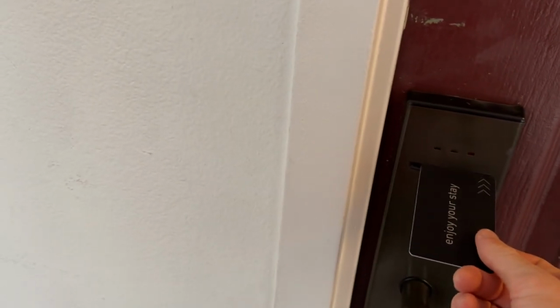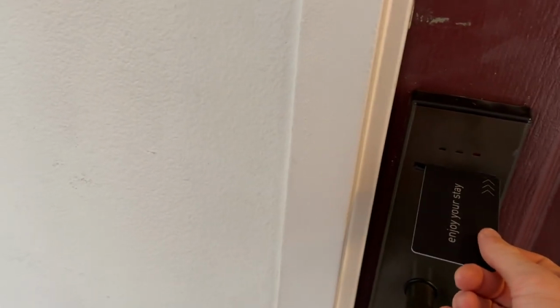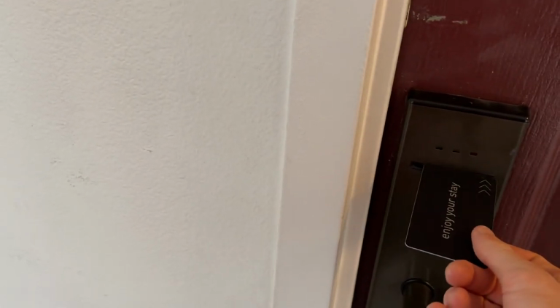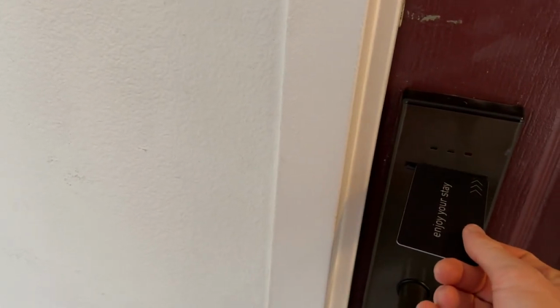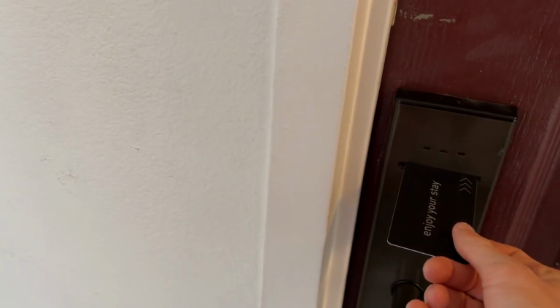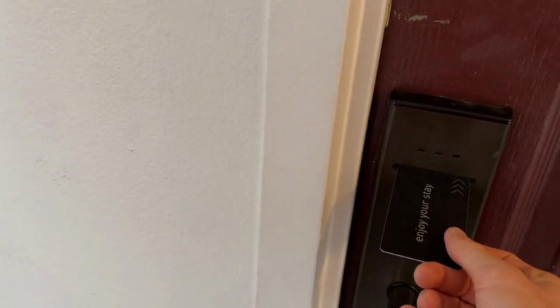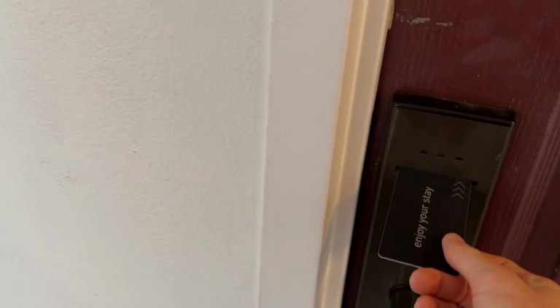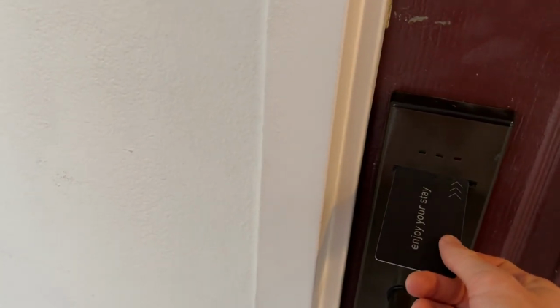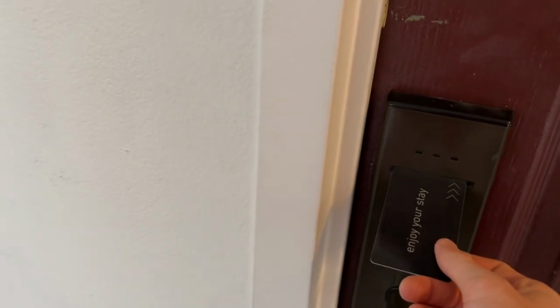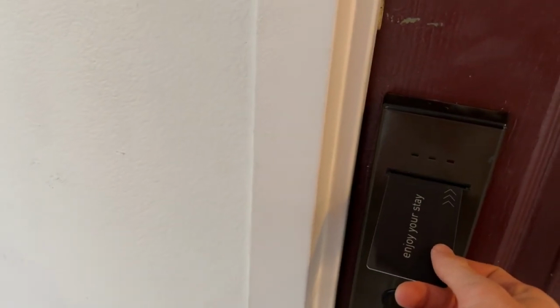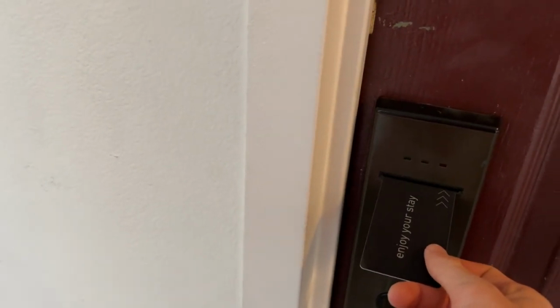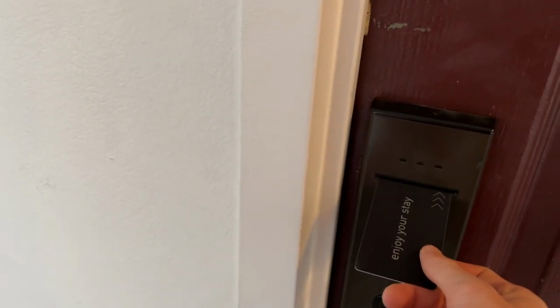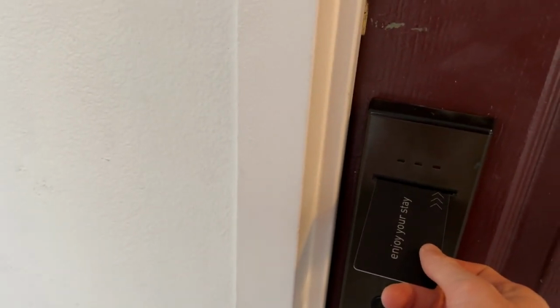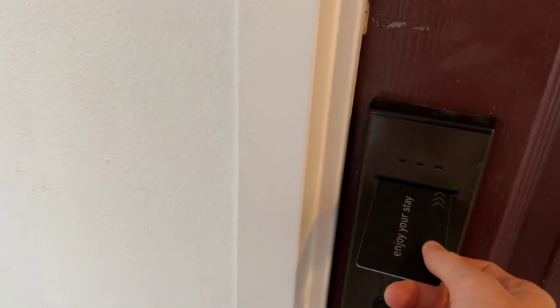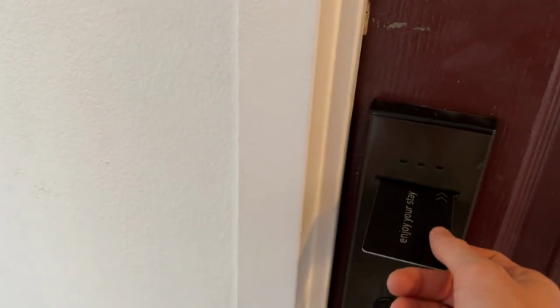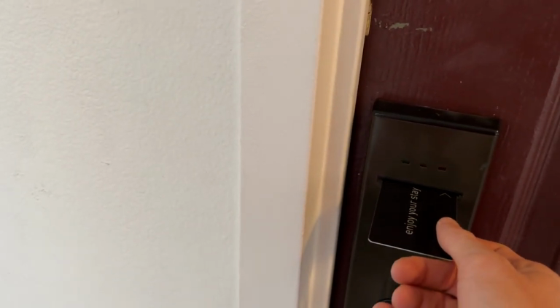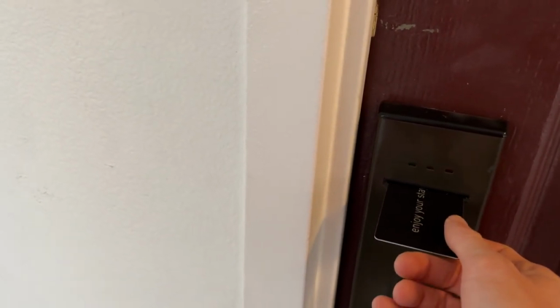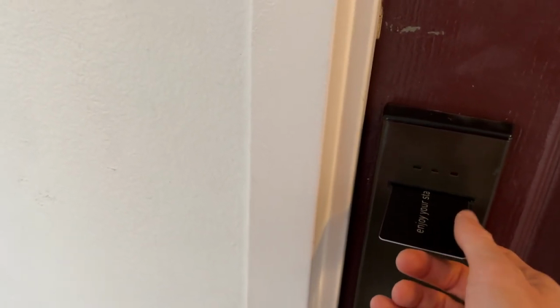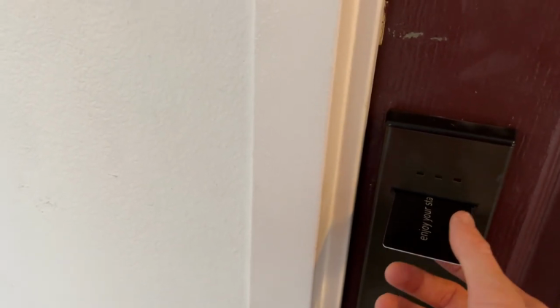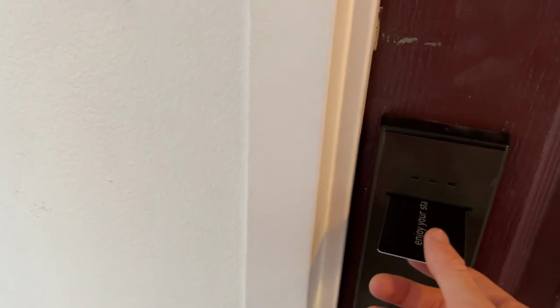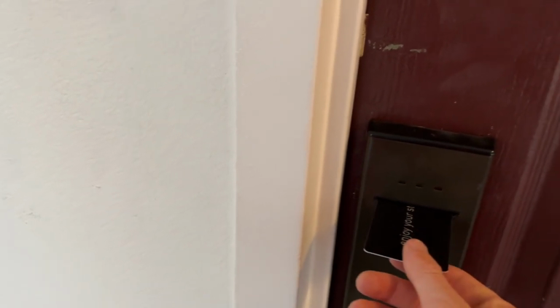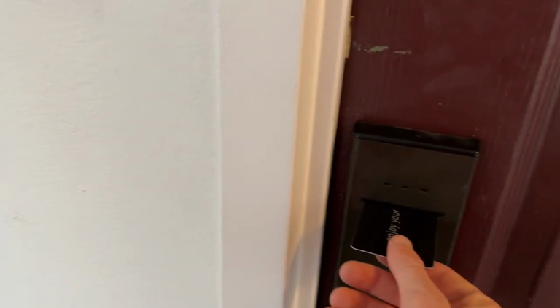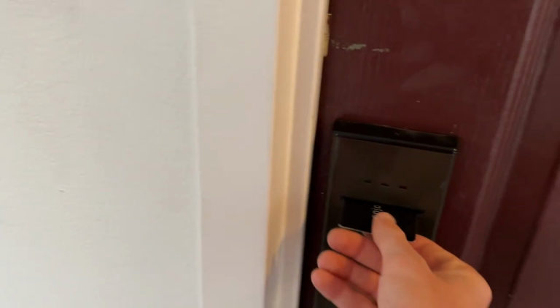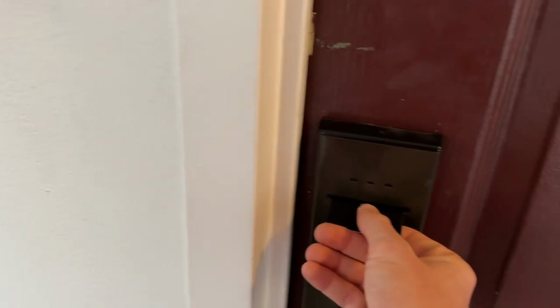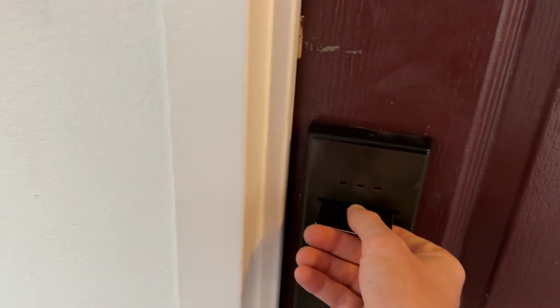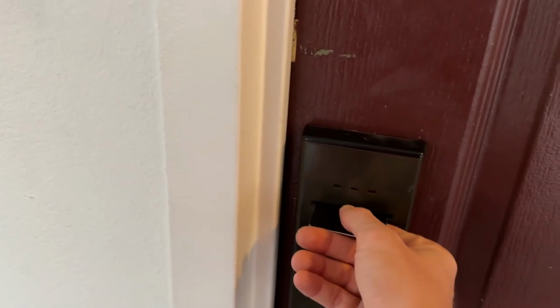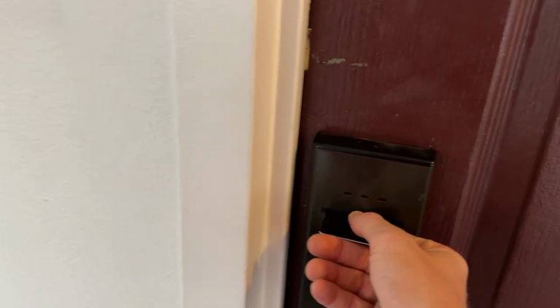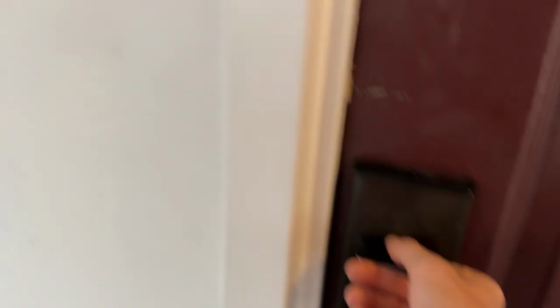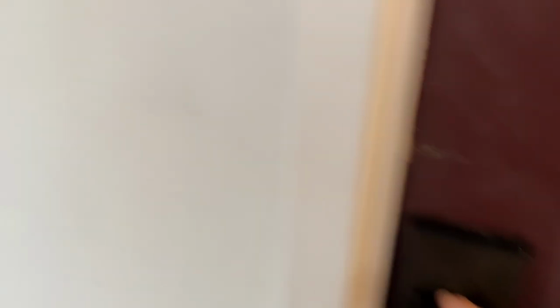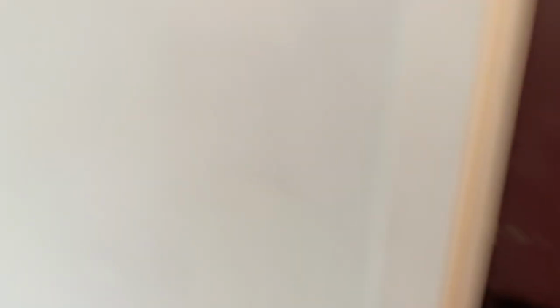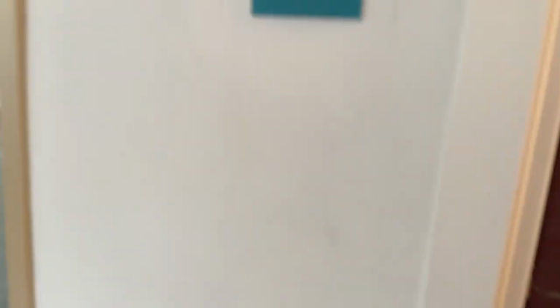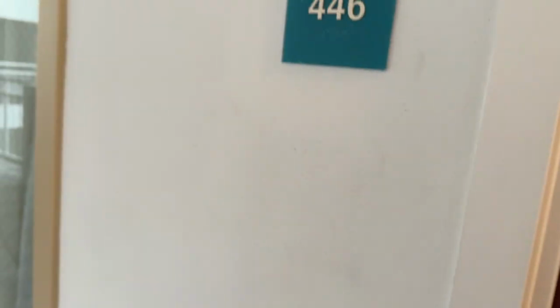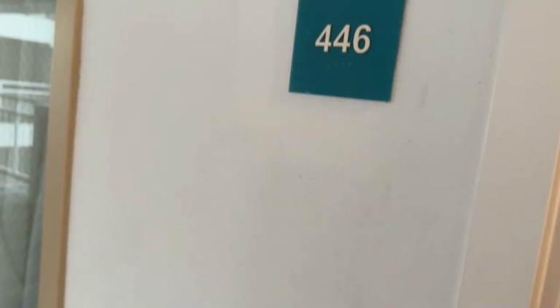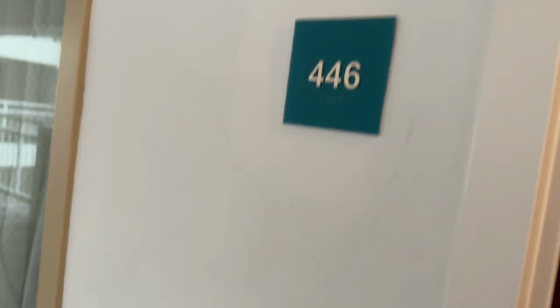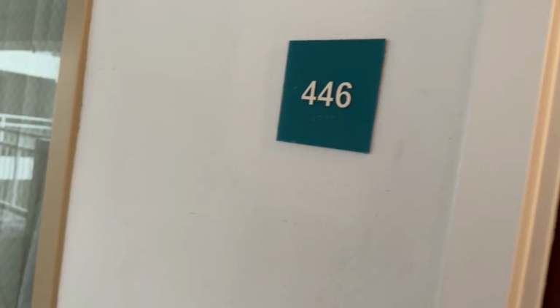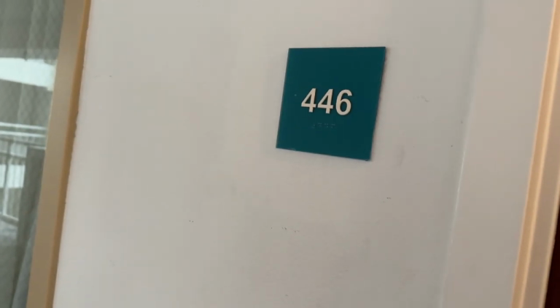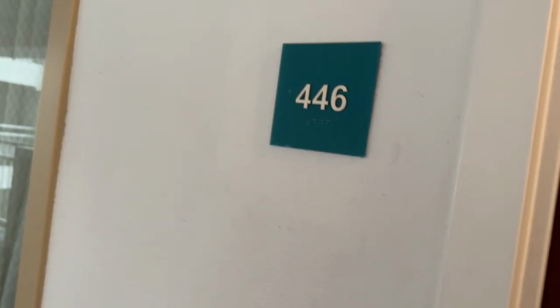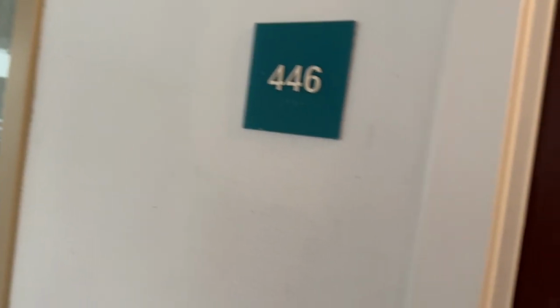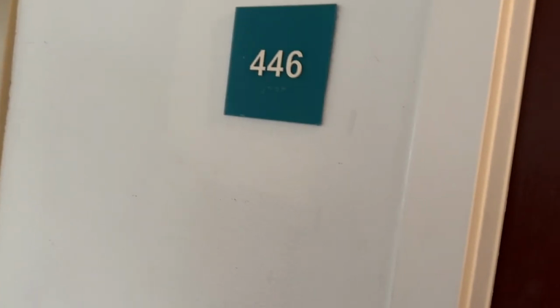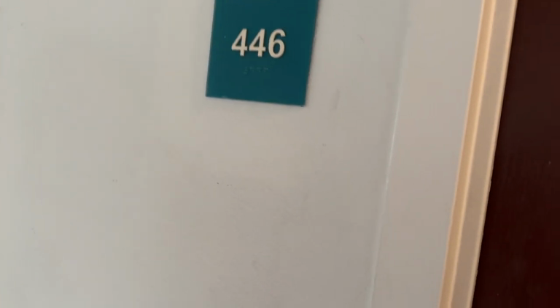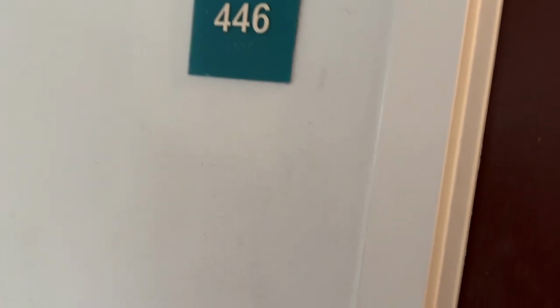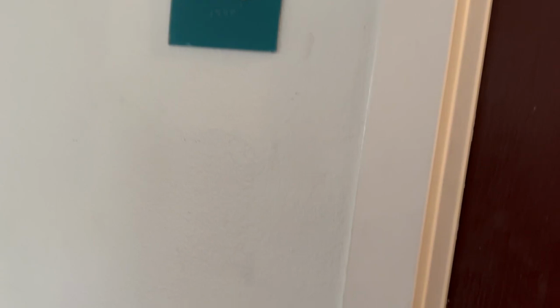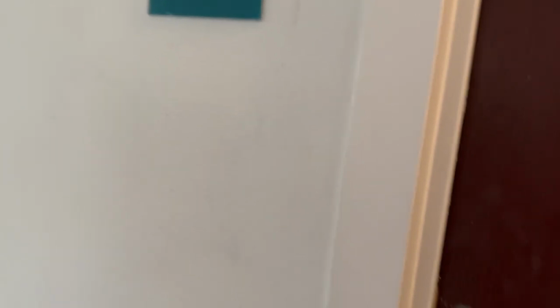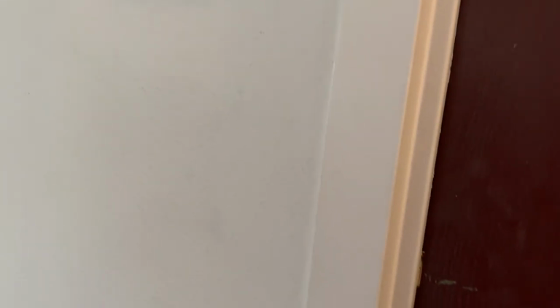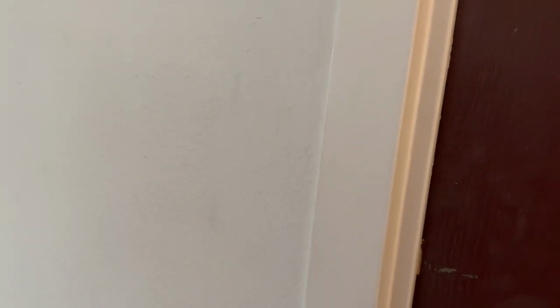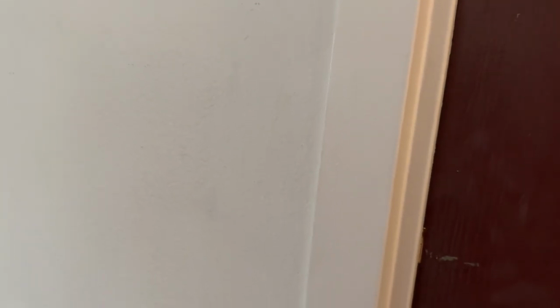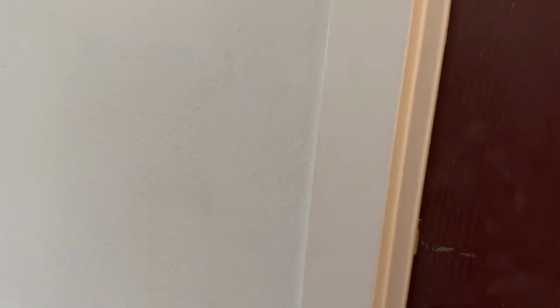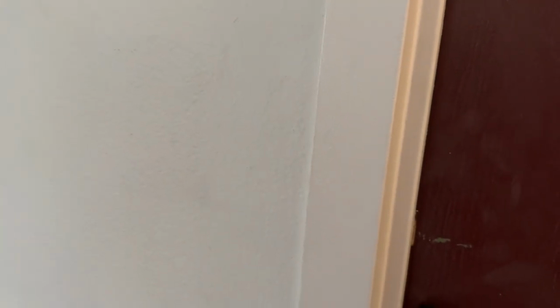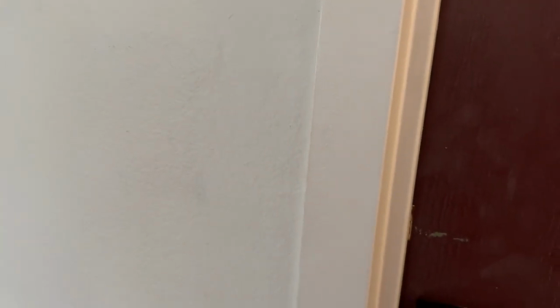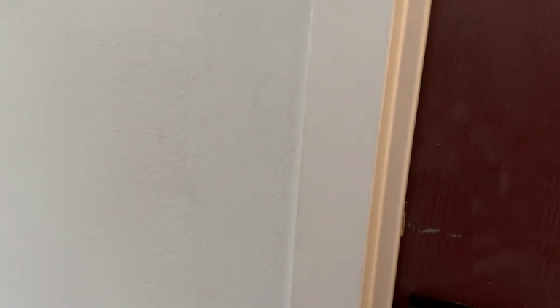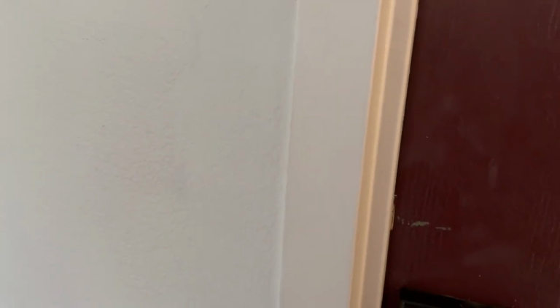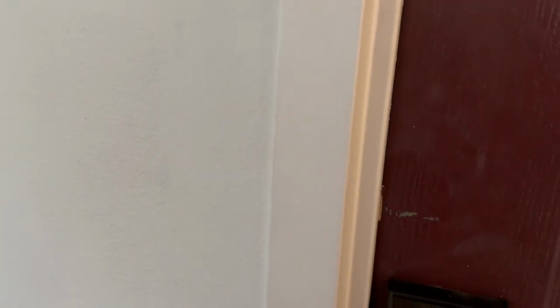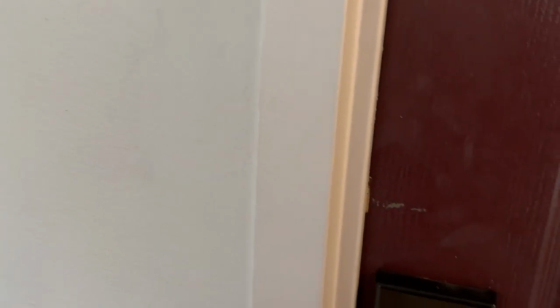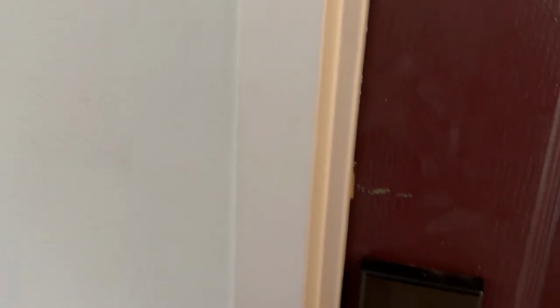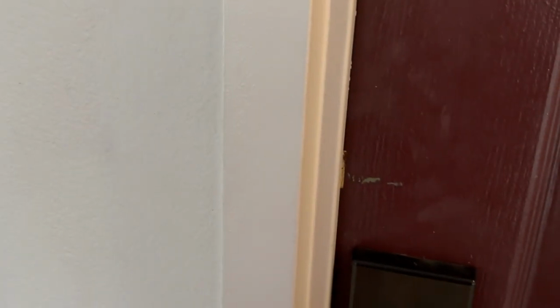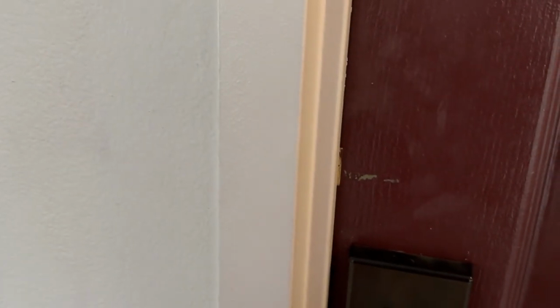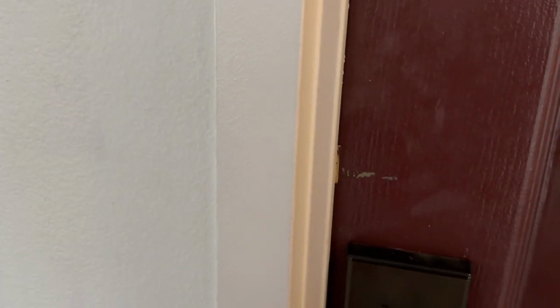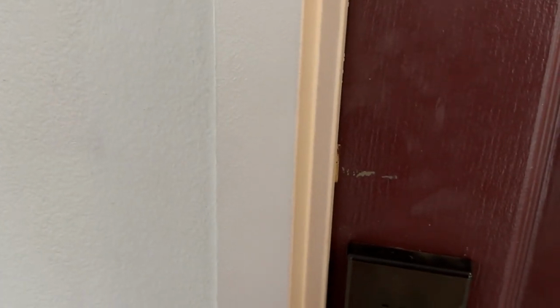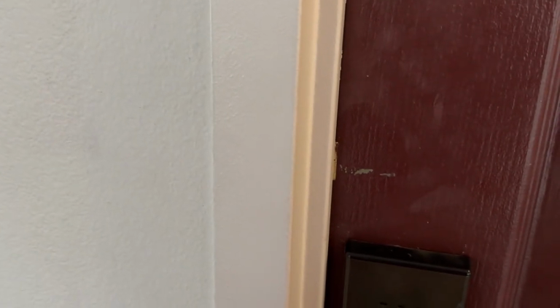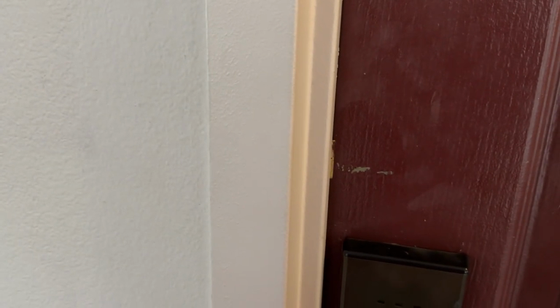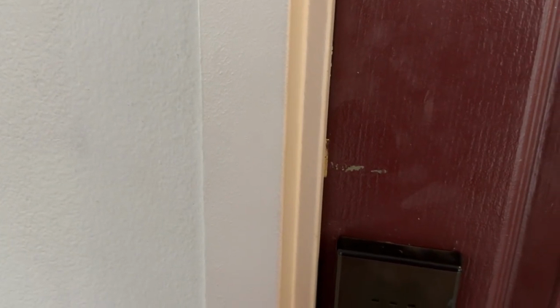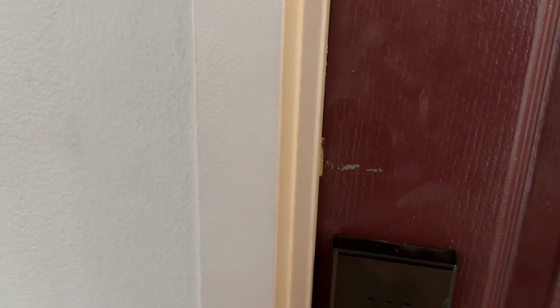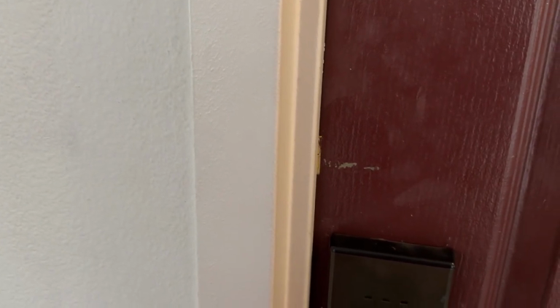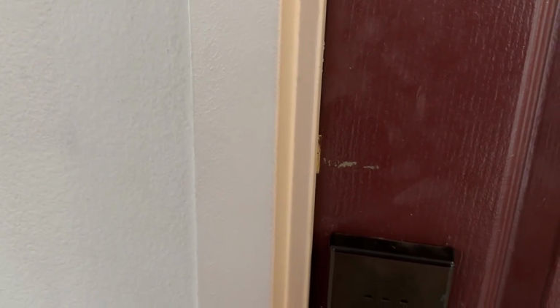It's because the entire name is a mouthful. Room 446 is where I'm at. Now it's time to go inside.